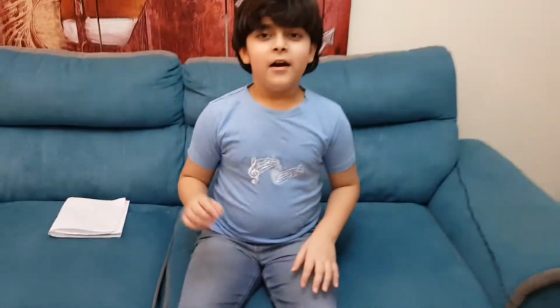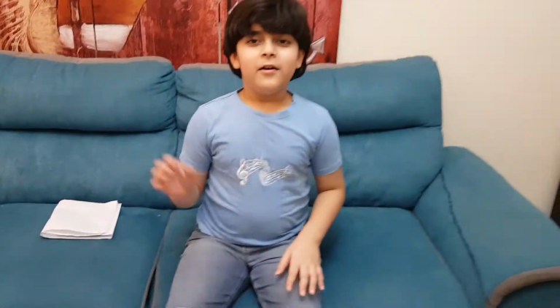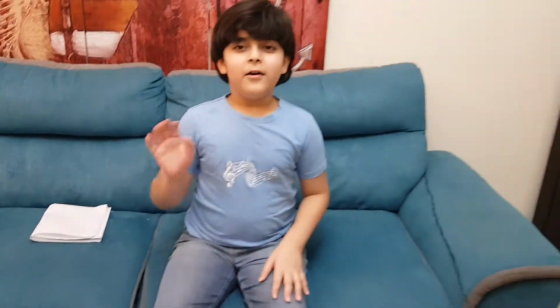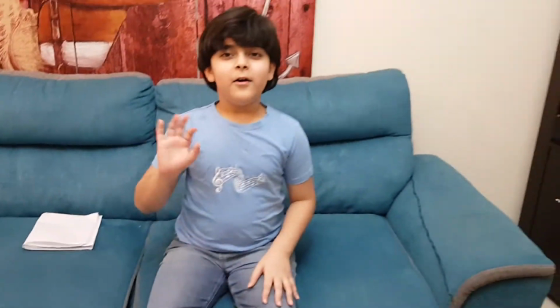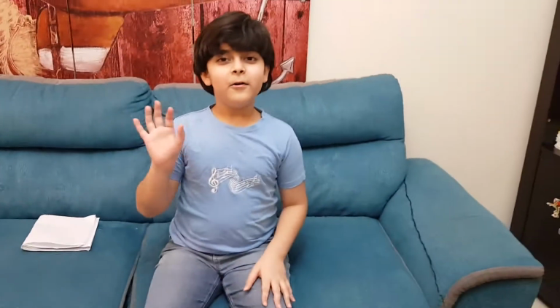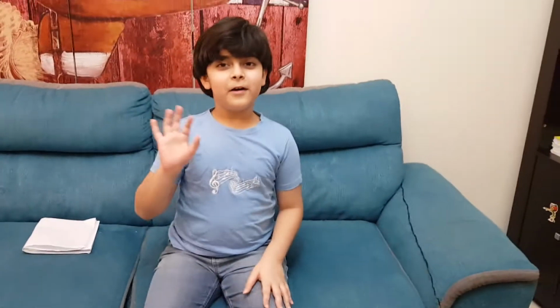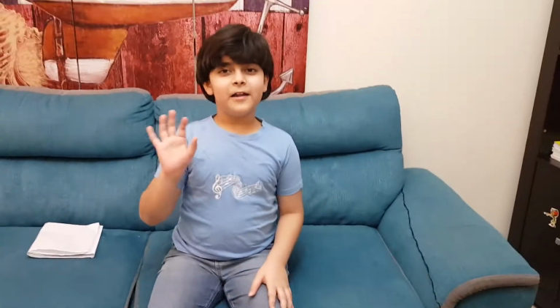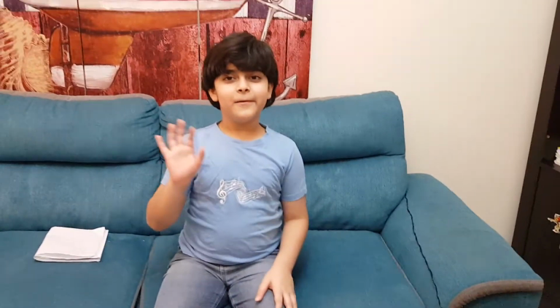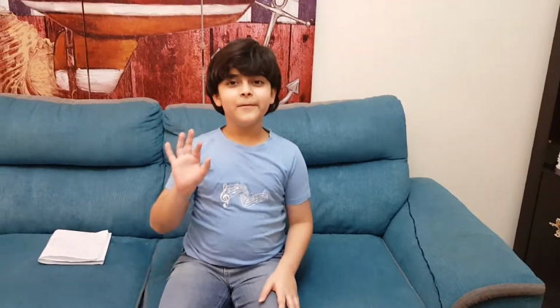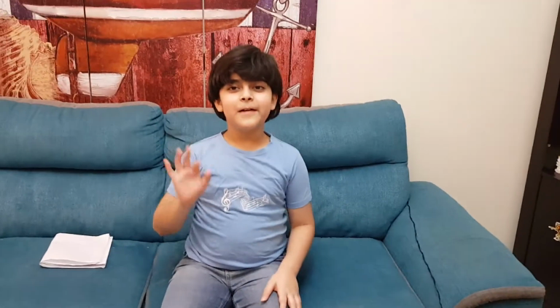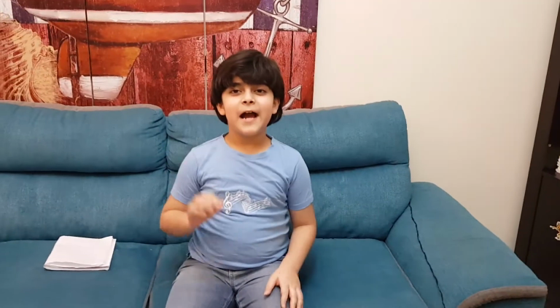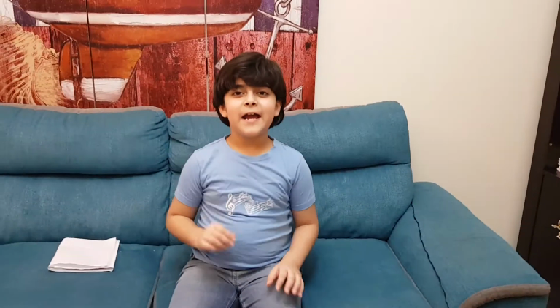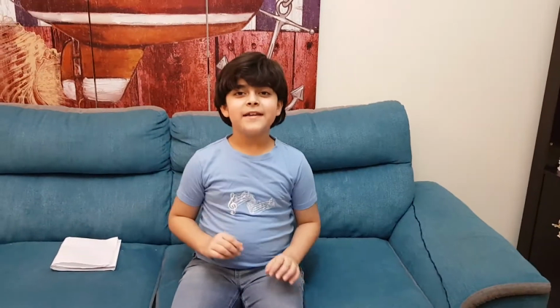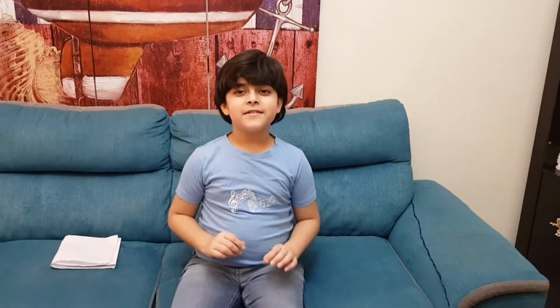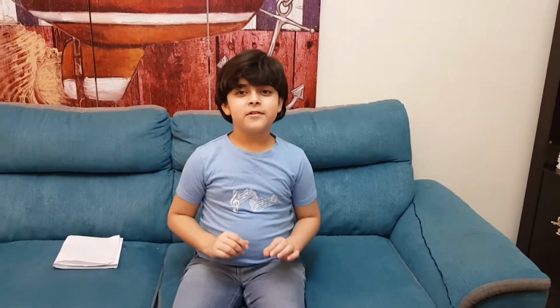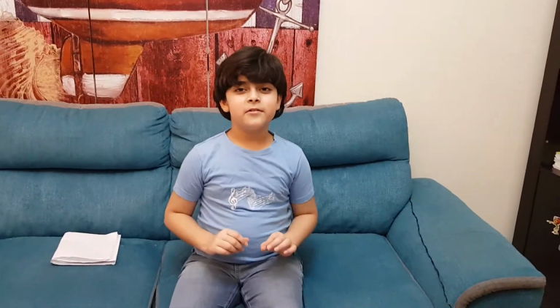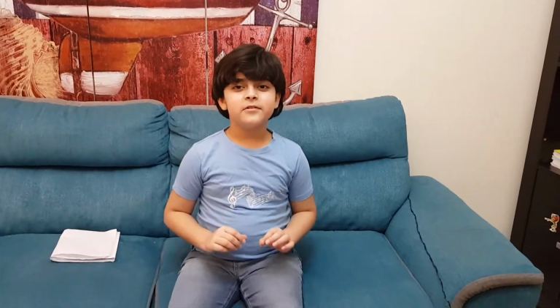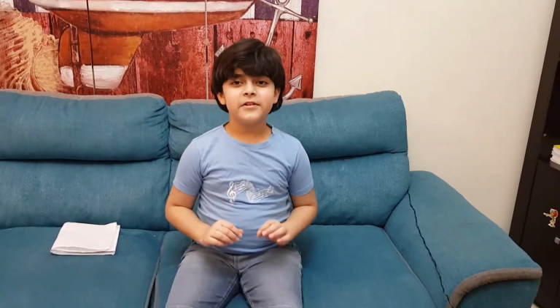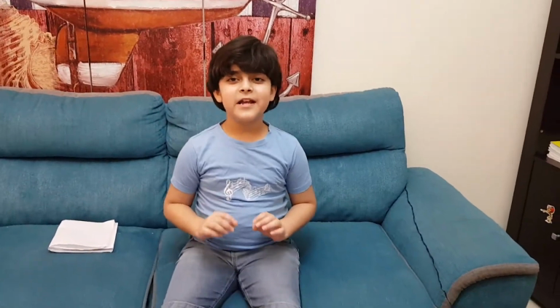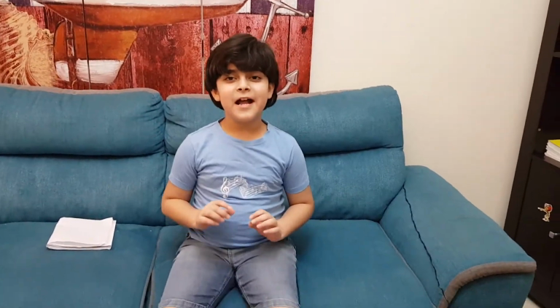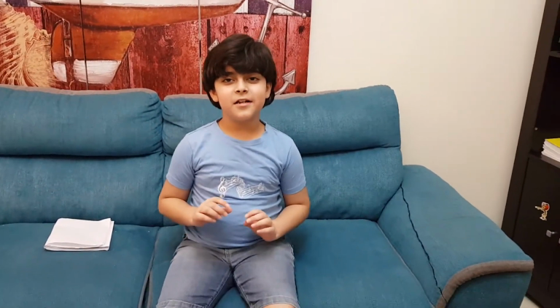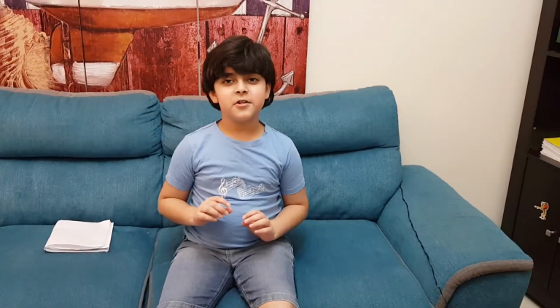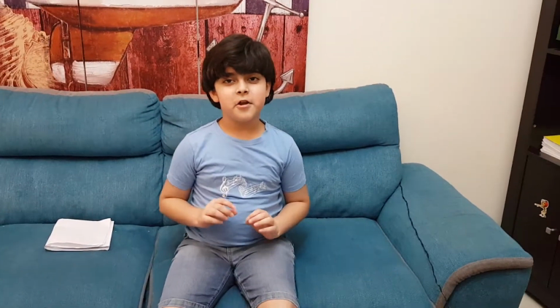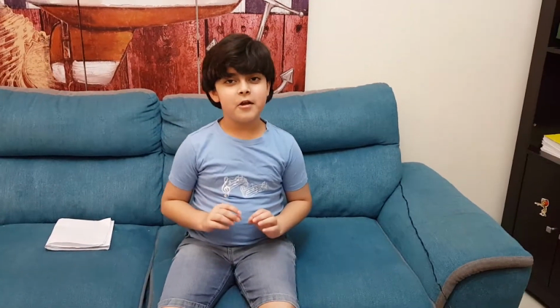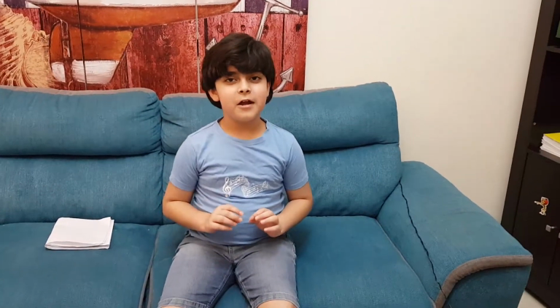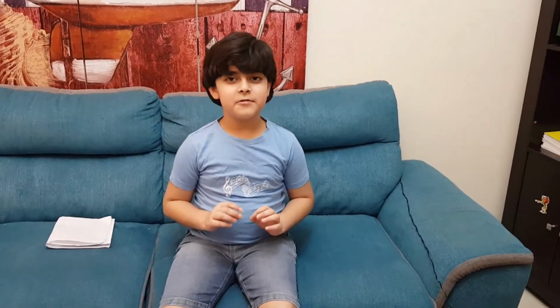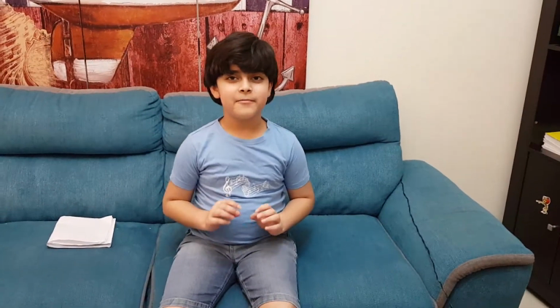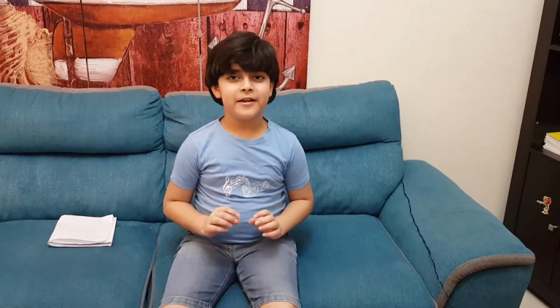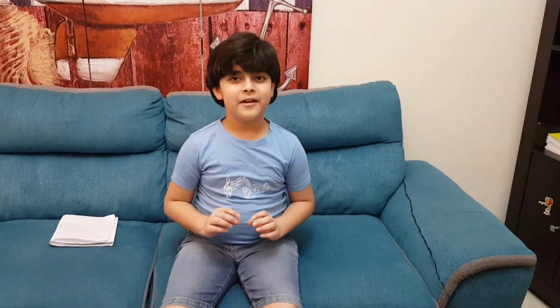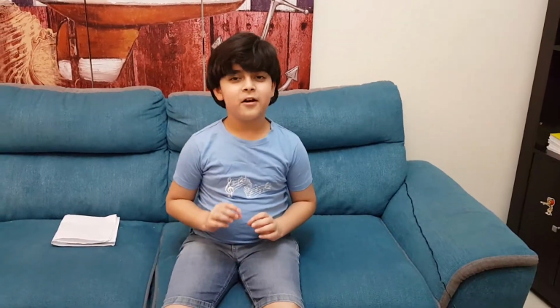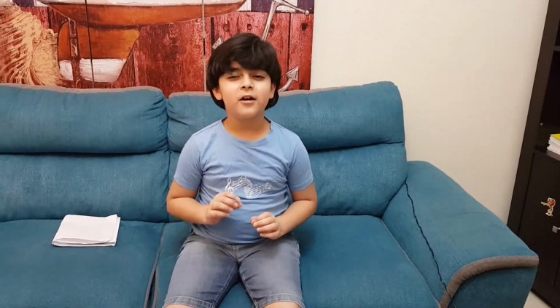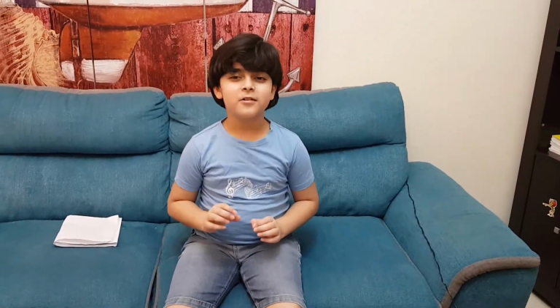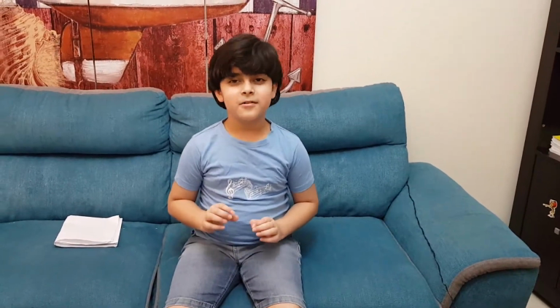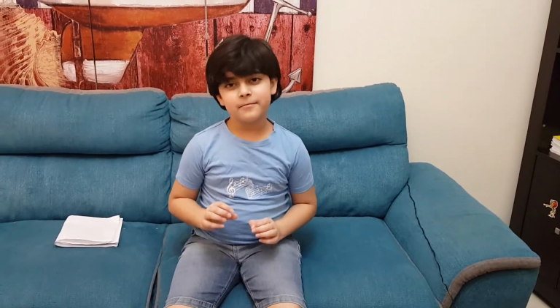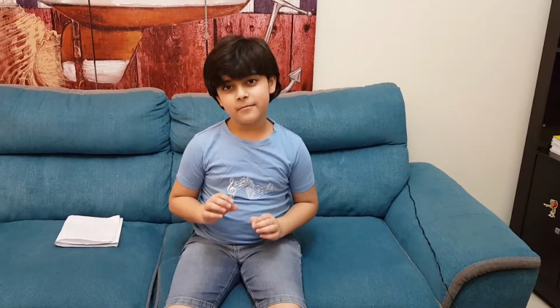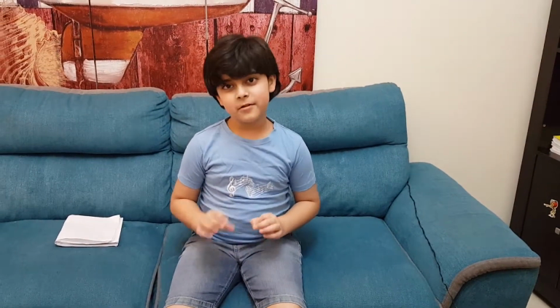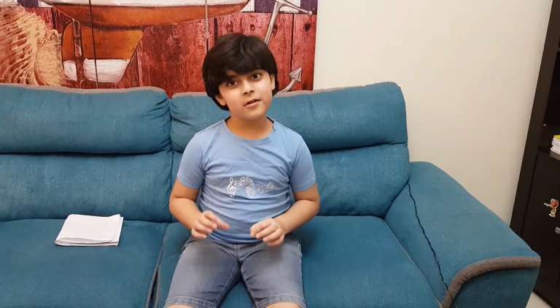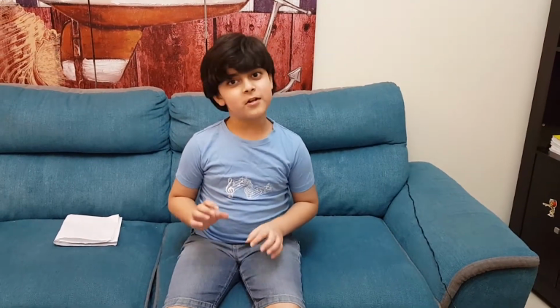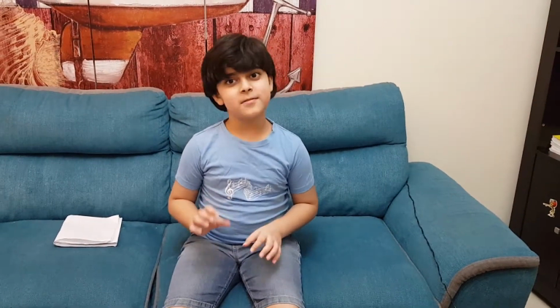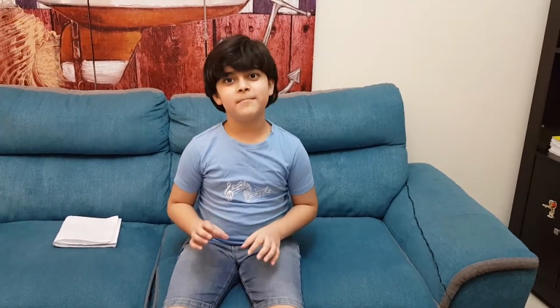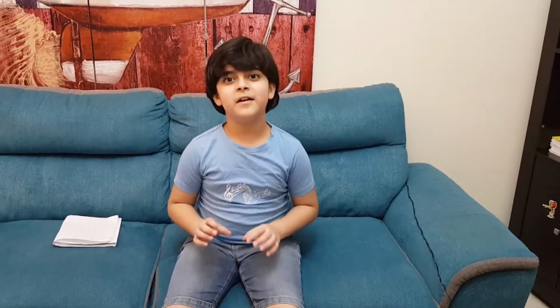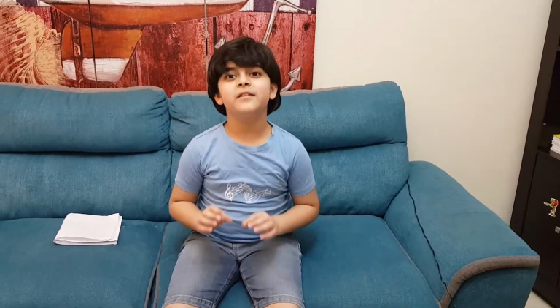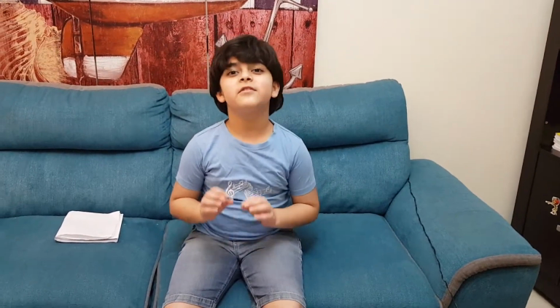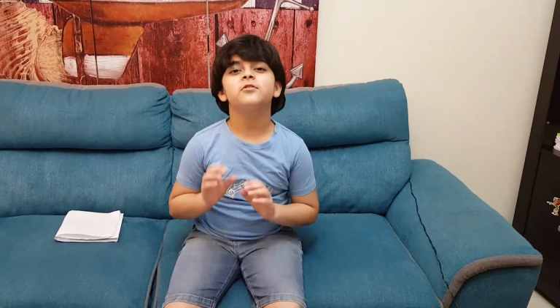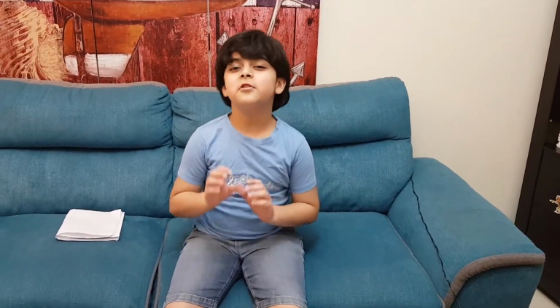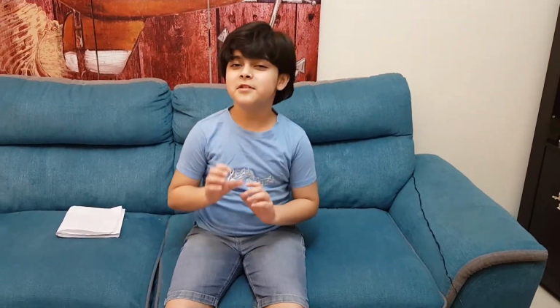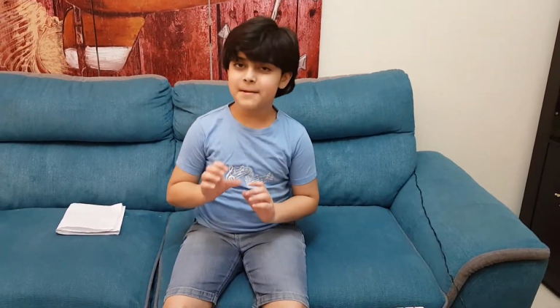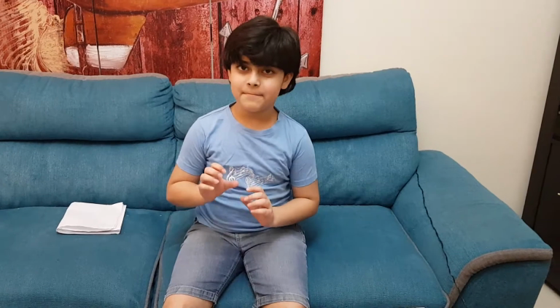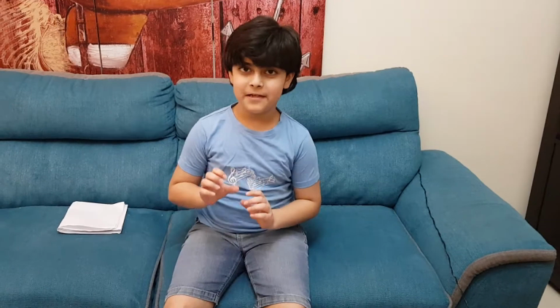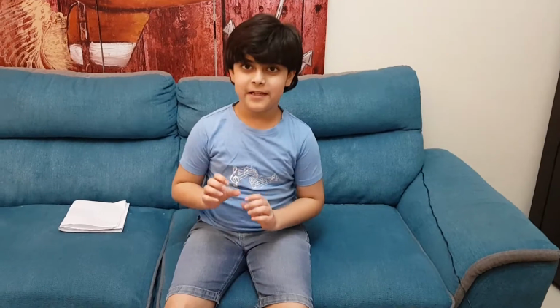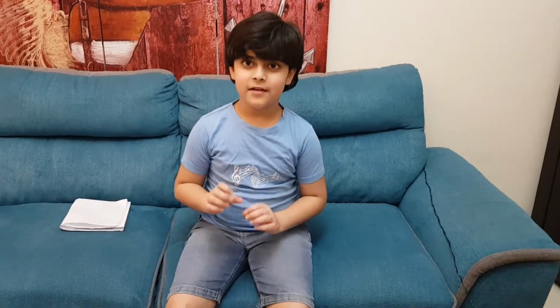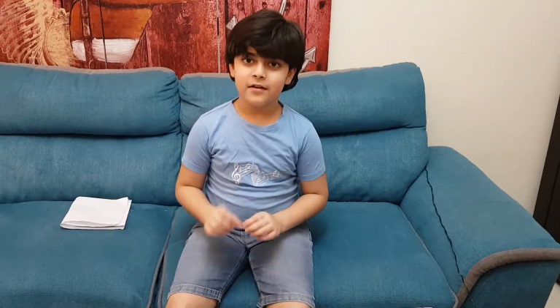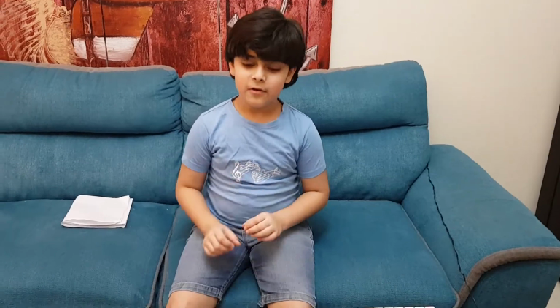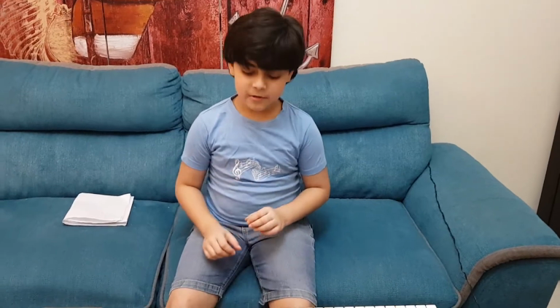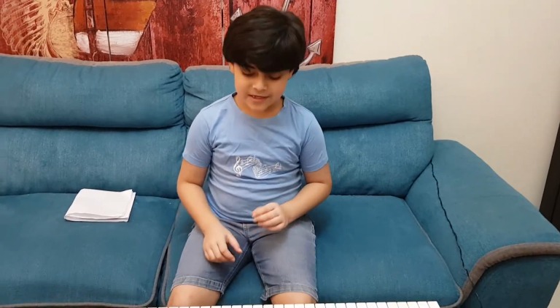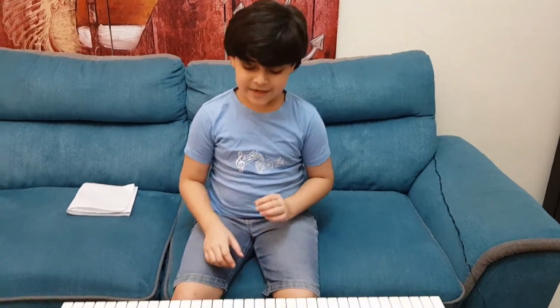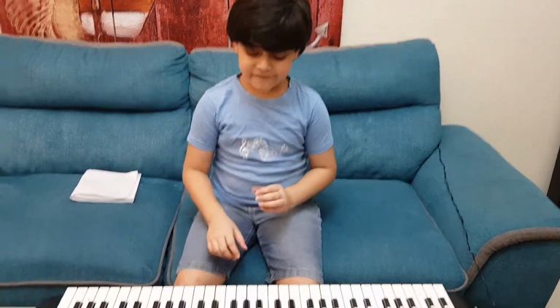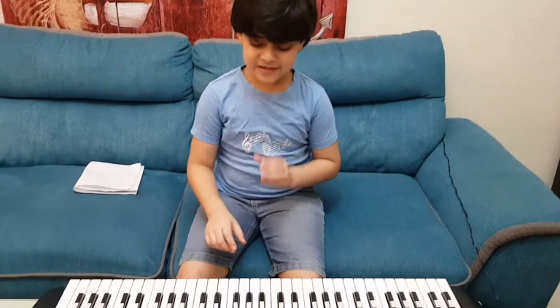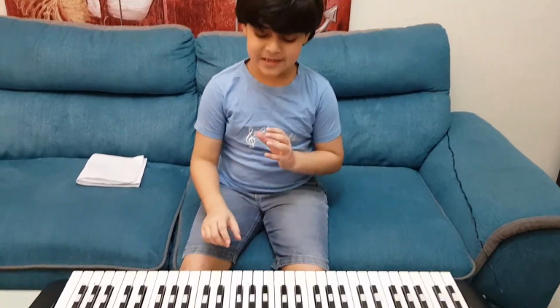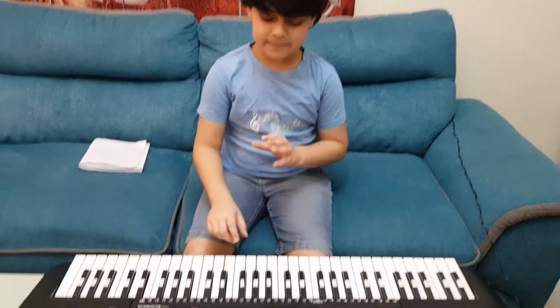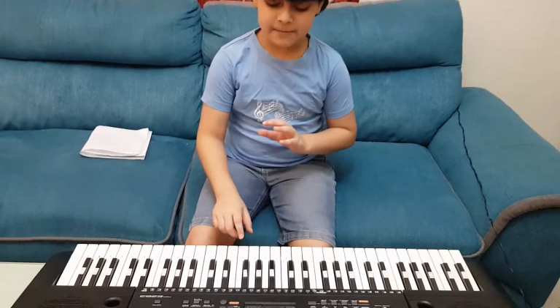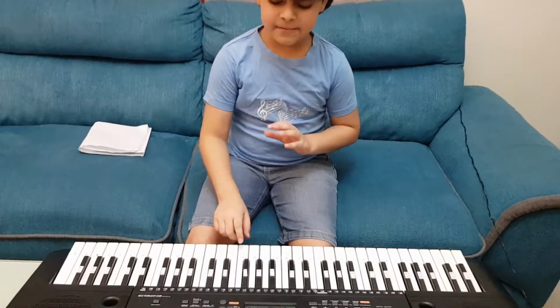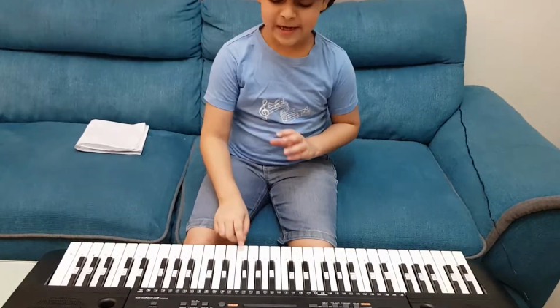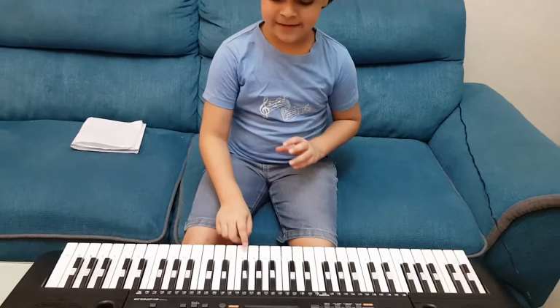Hello guys! Today I'll show you how to play Hot Cross Buns. Let me play it first.